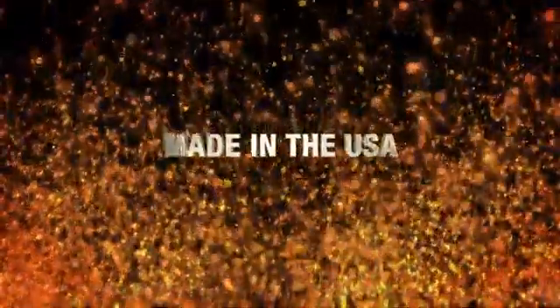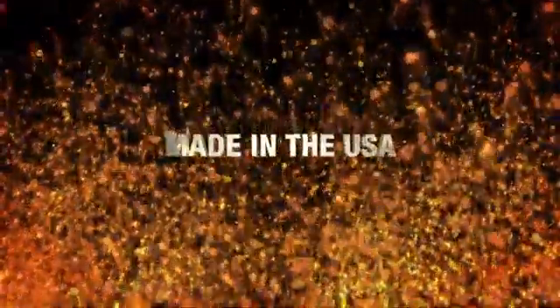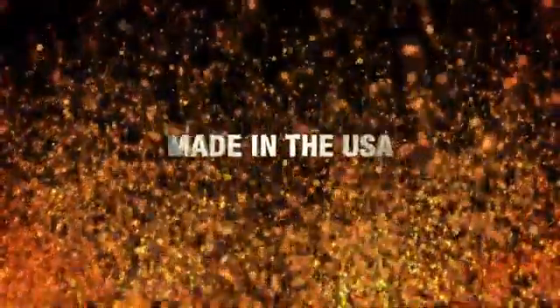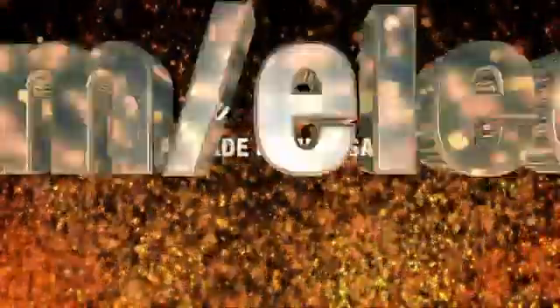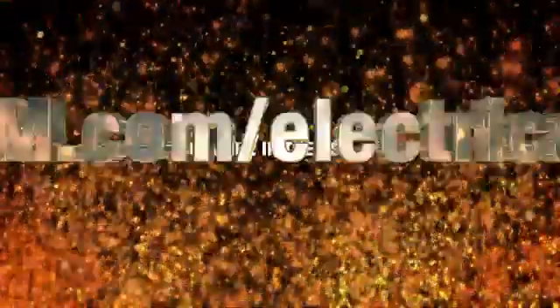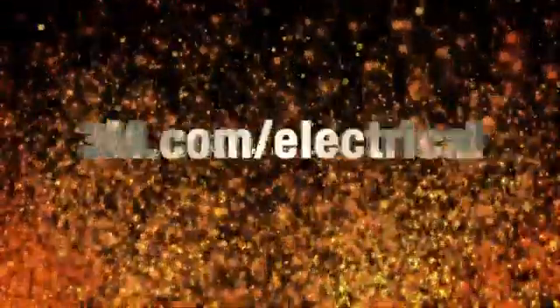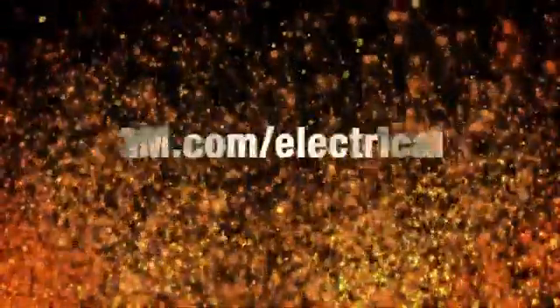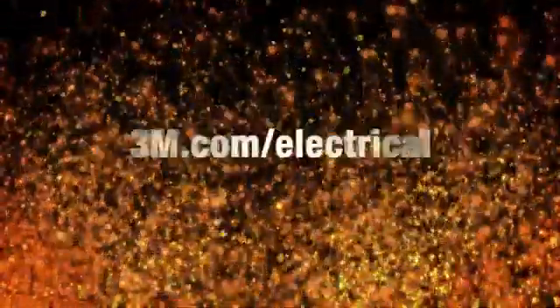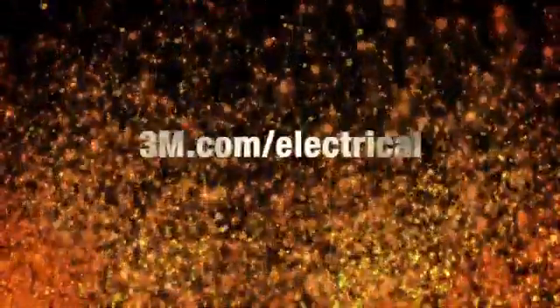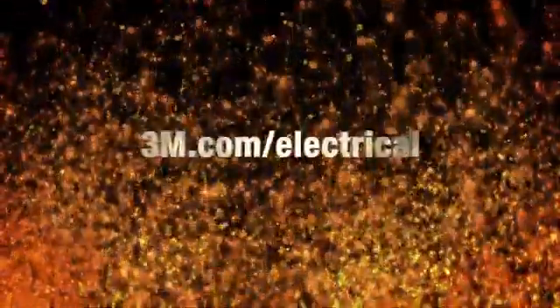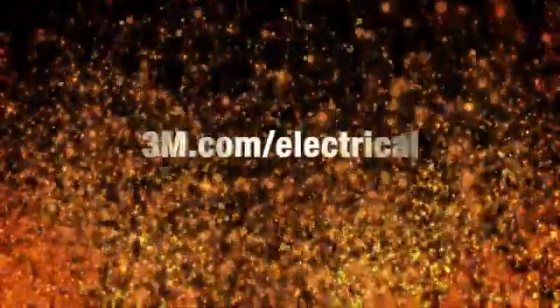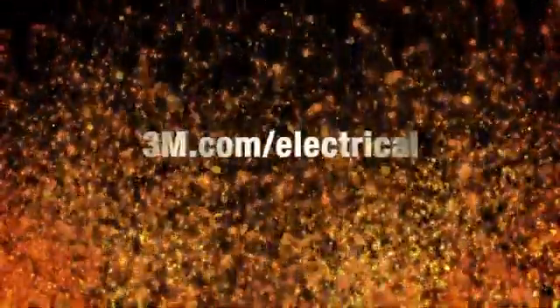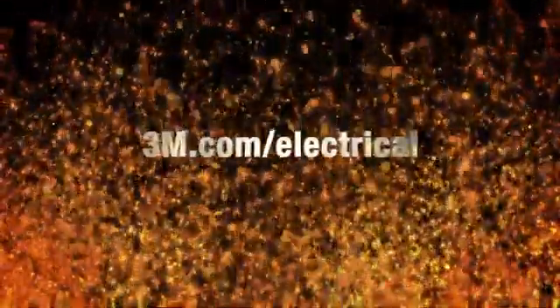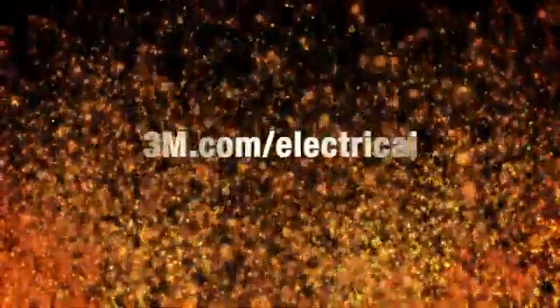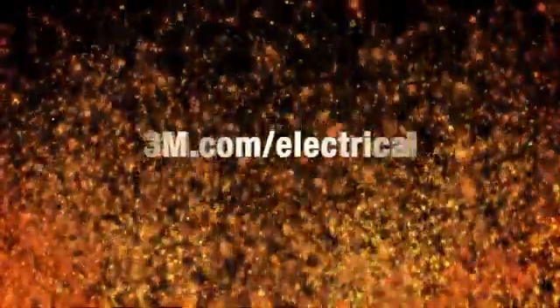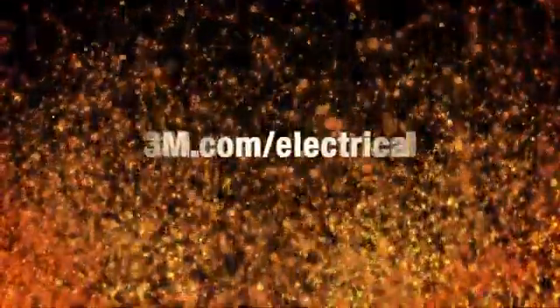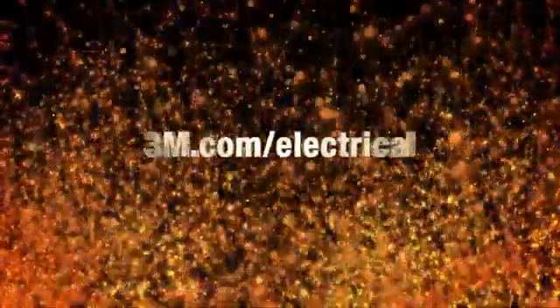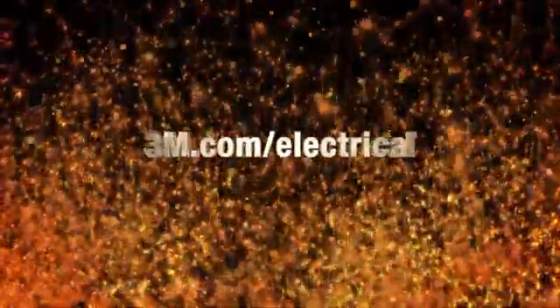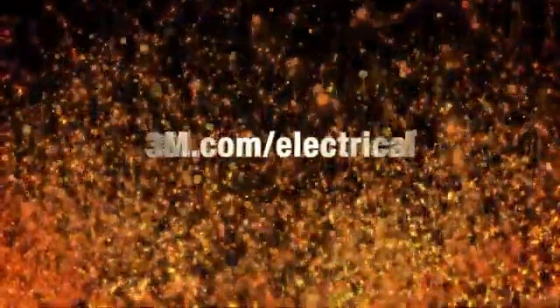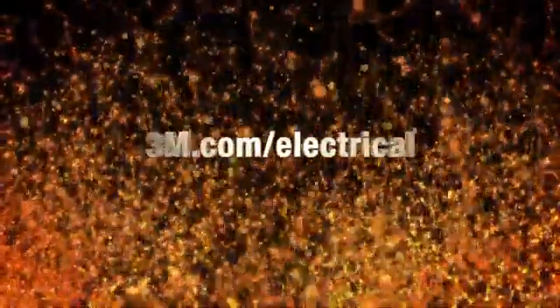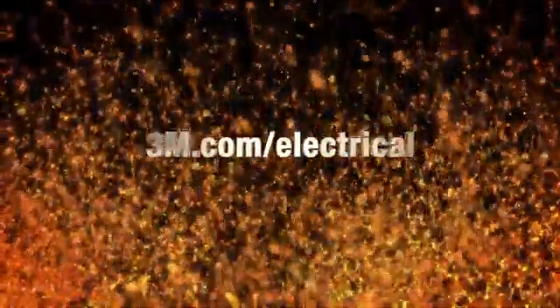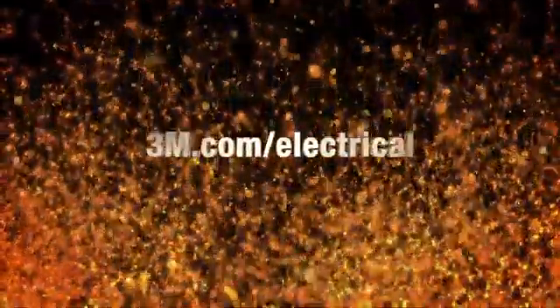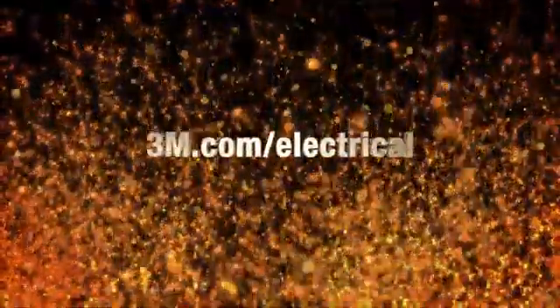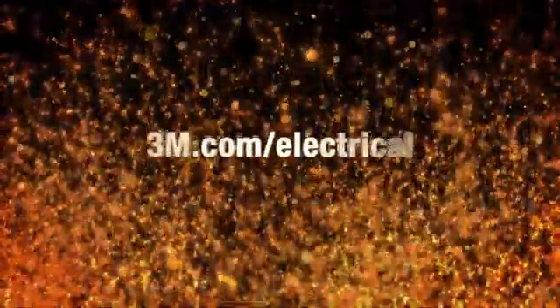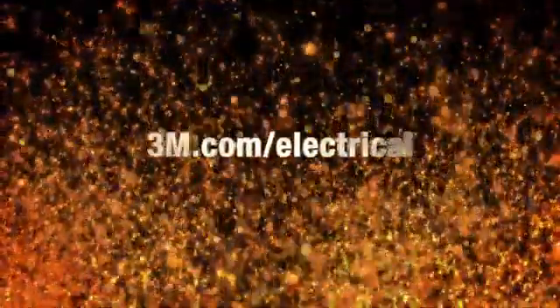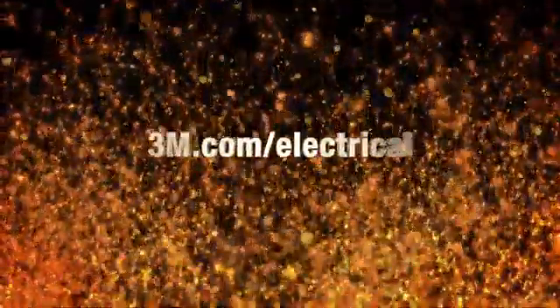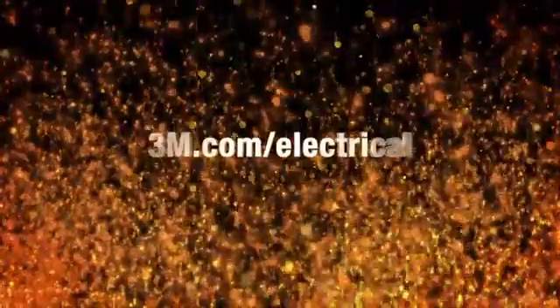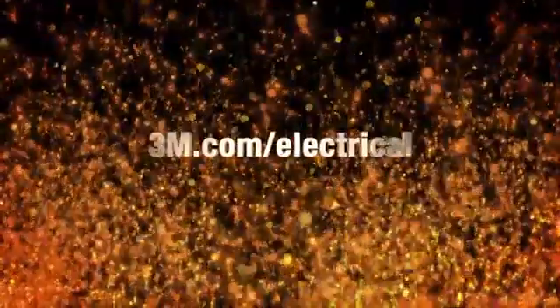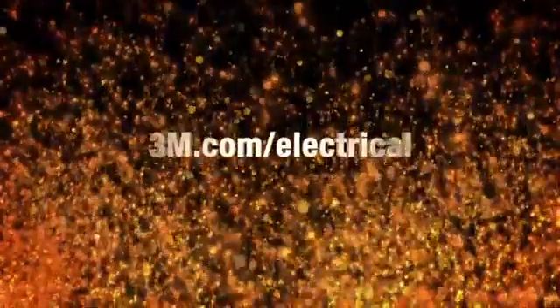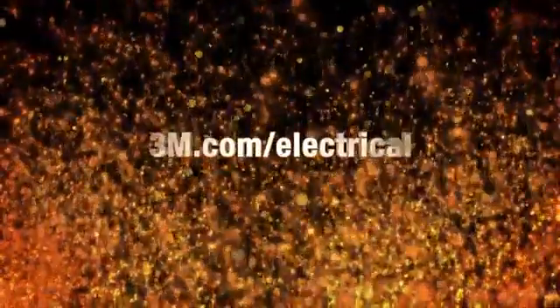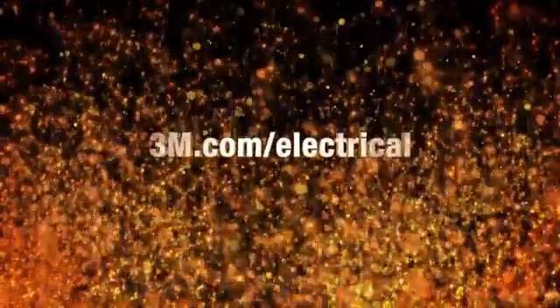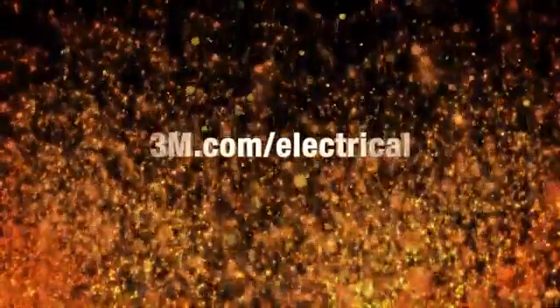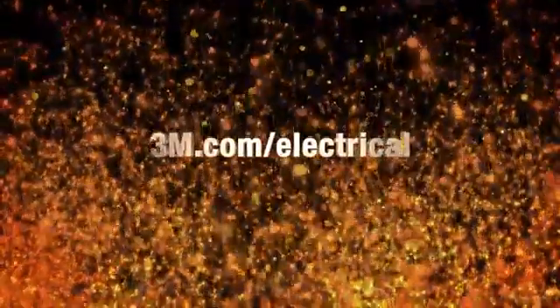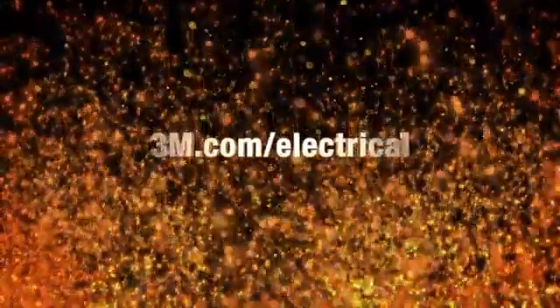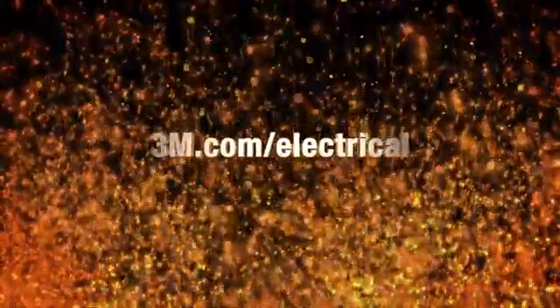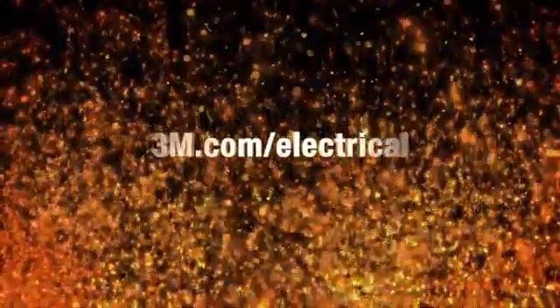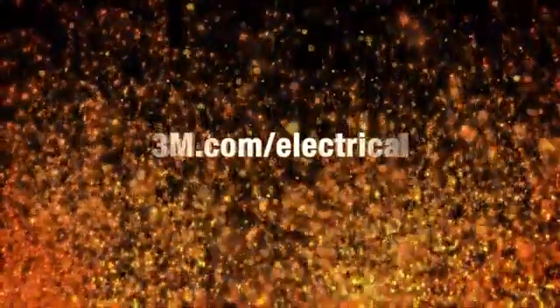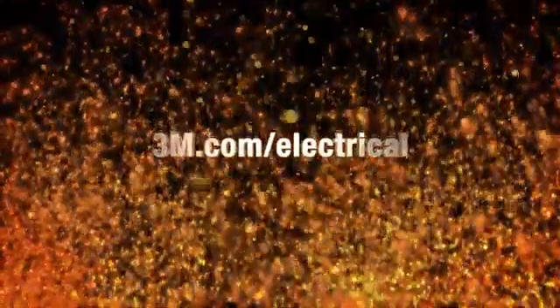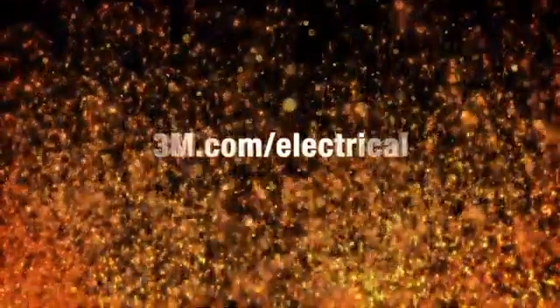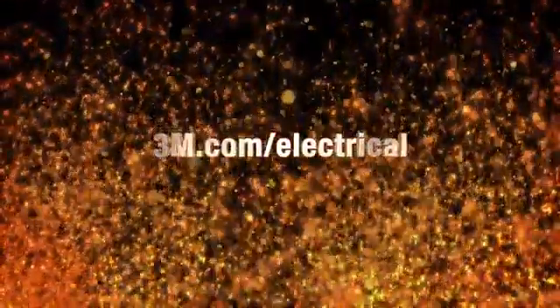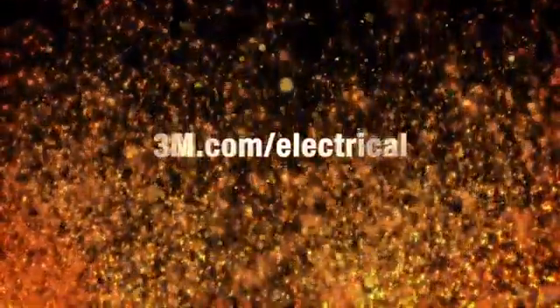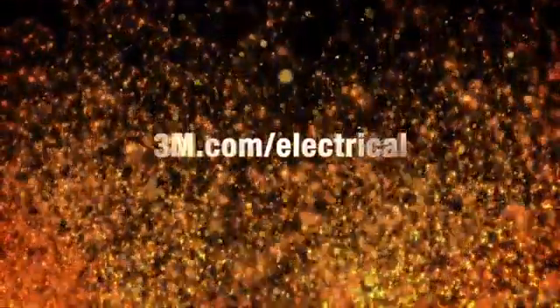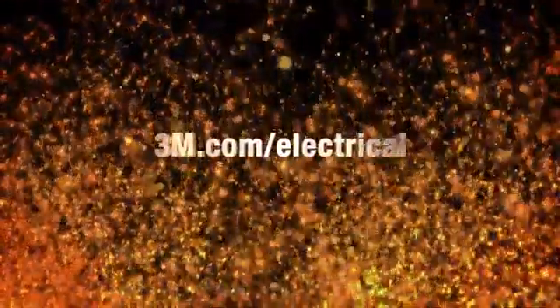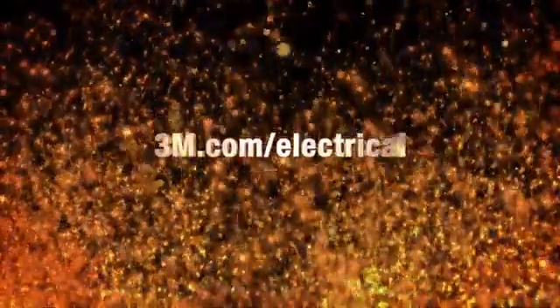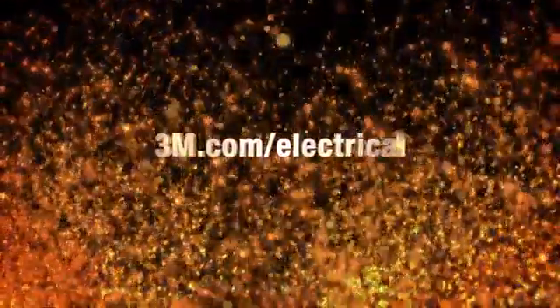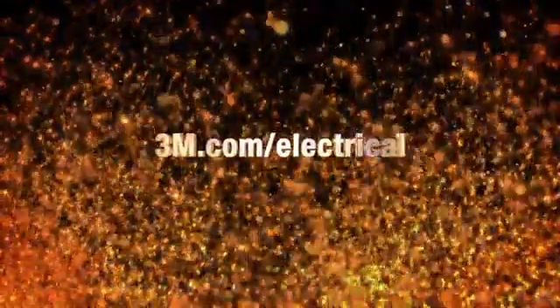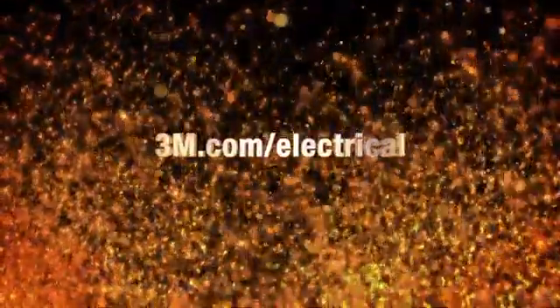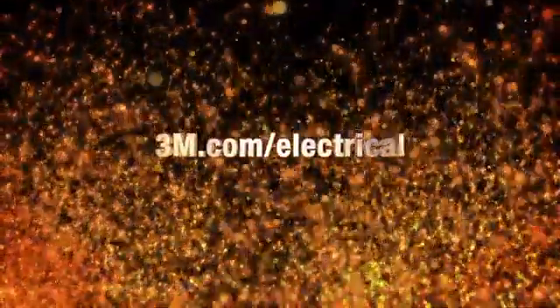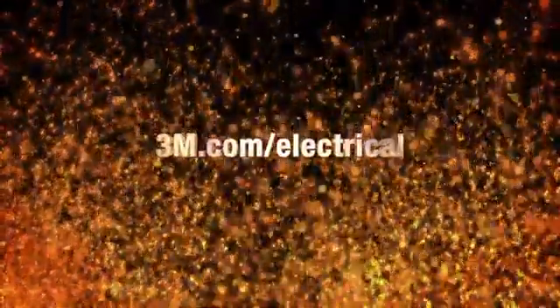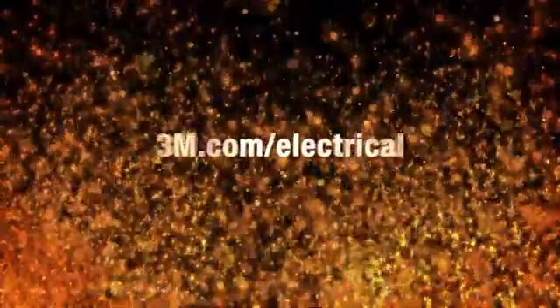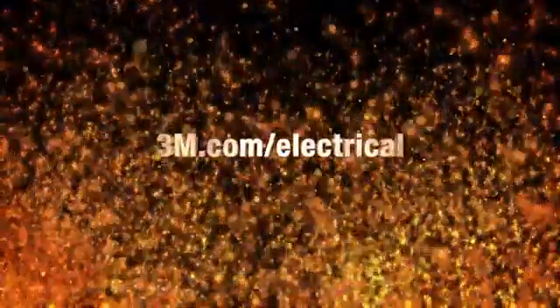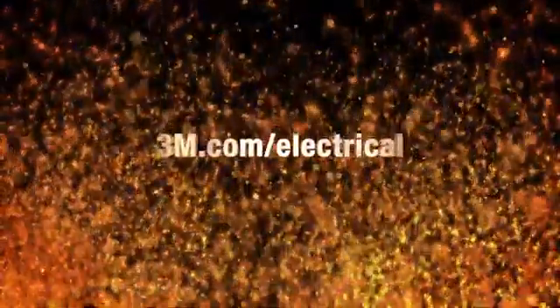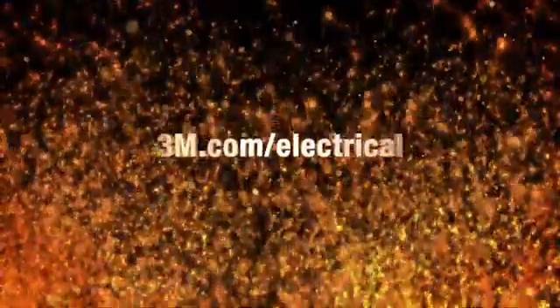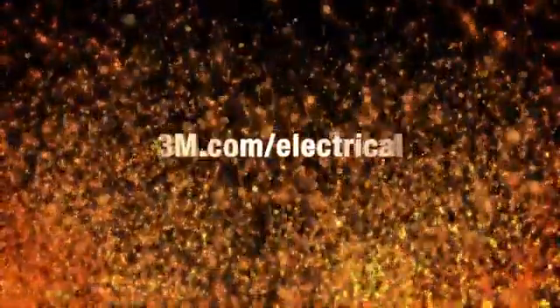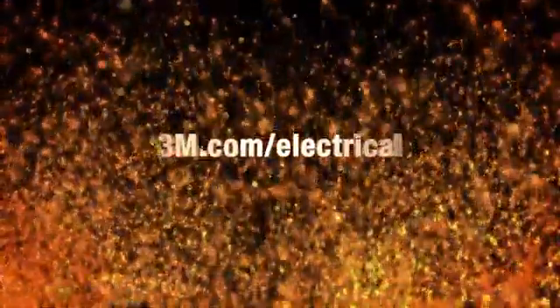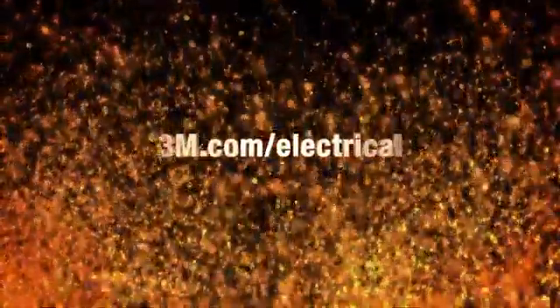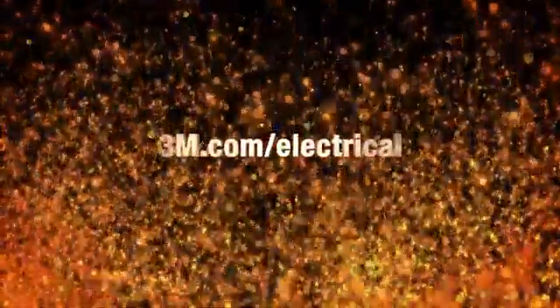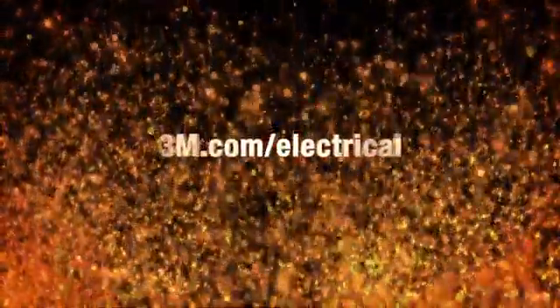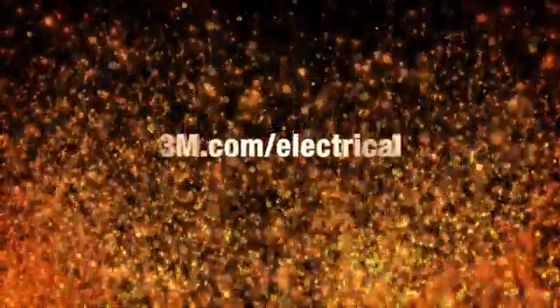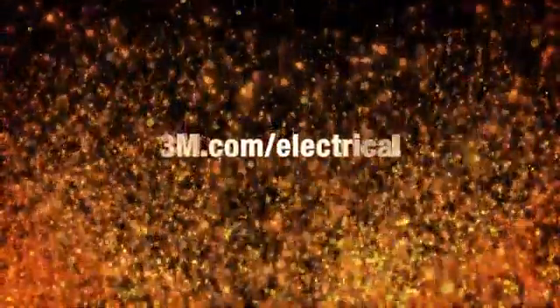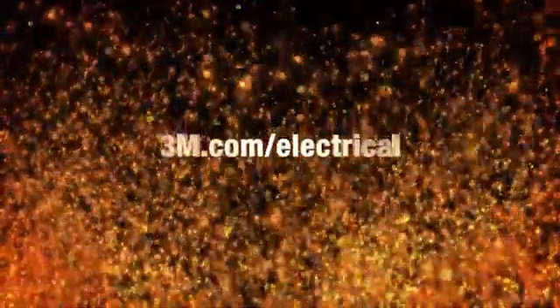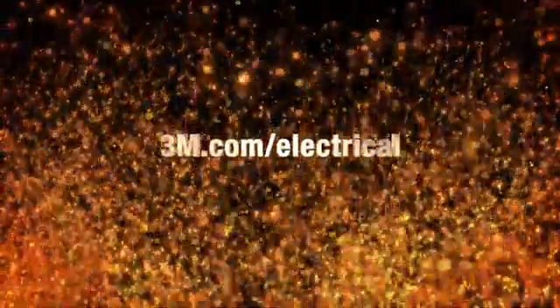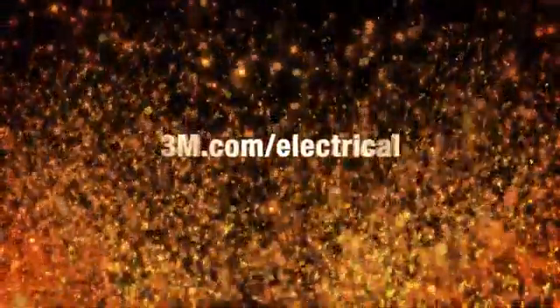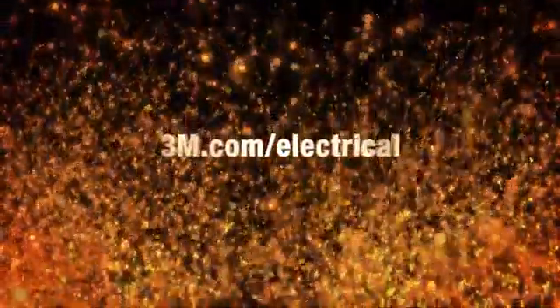To take the next step in protecting your cables, go to 3m.com/electrical.